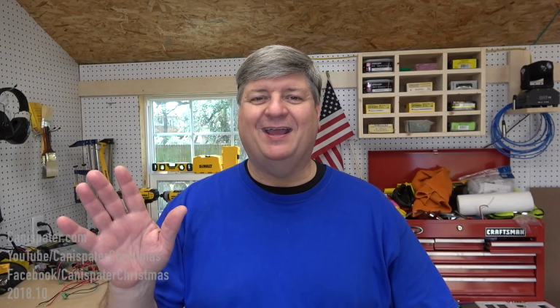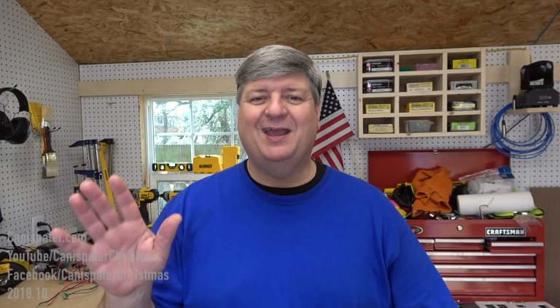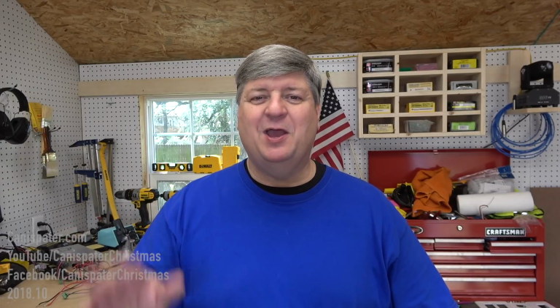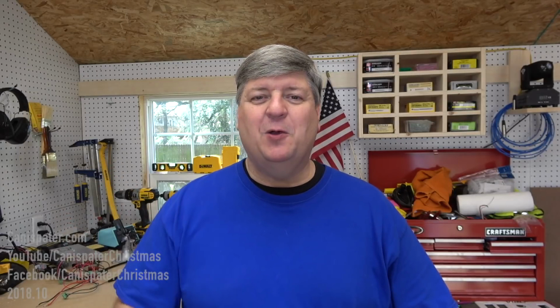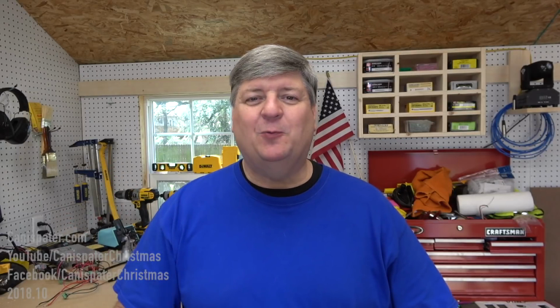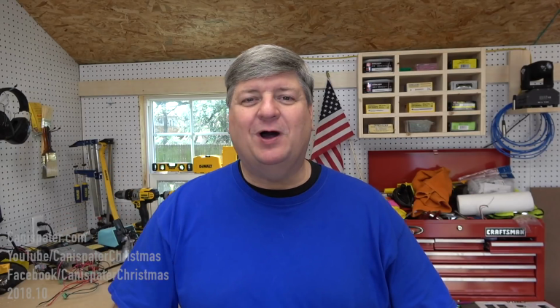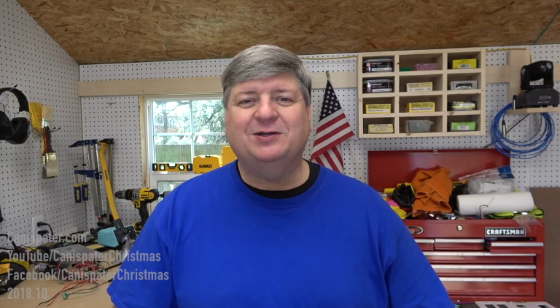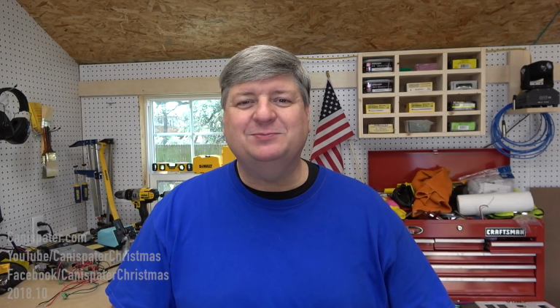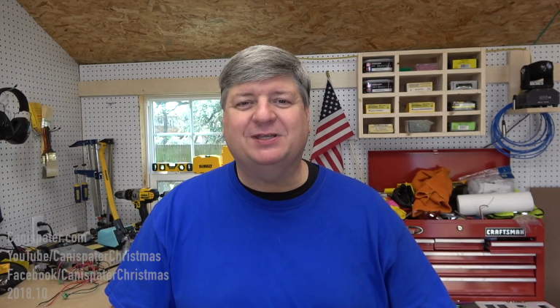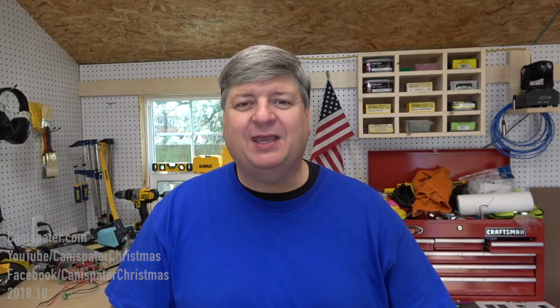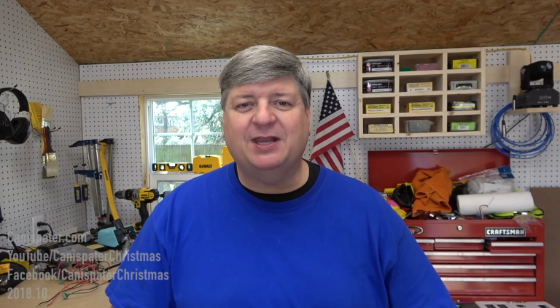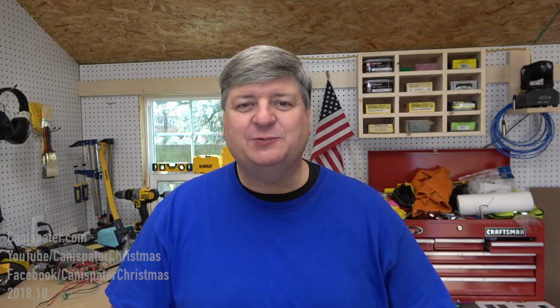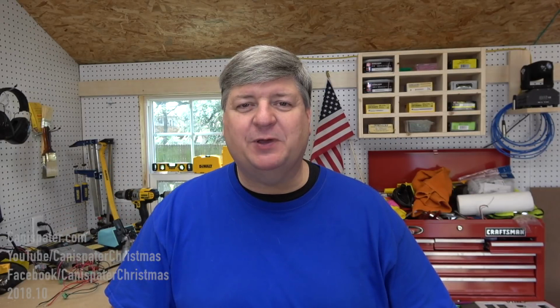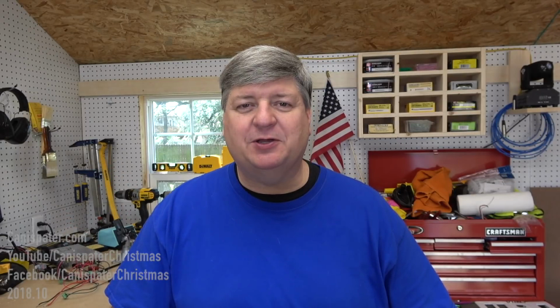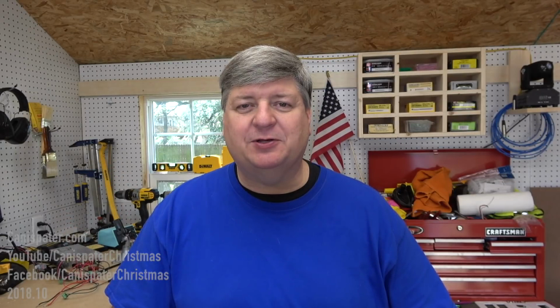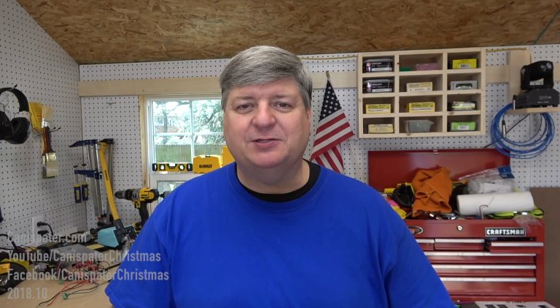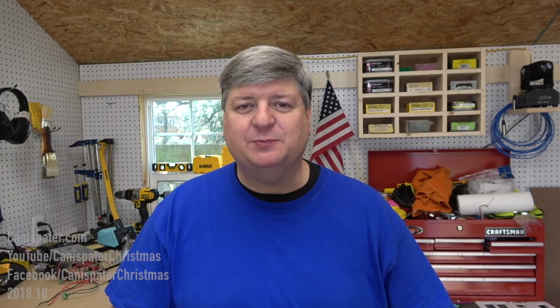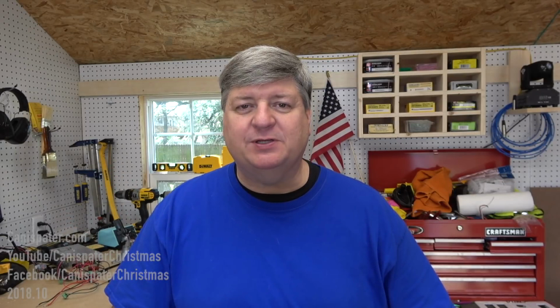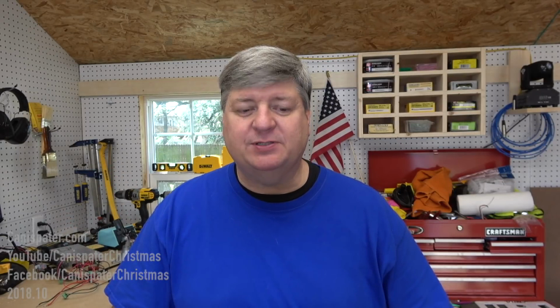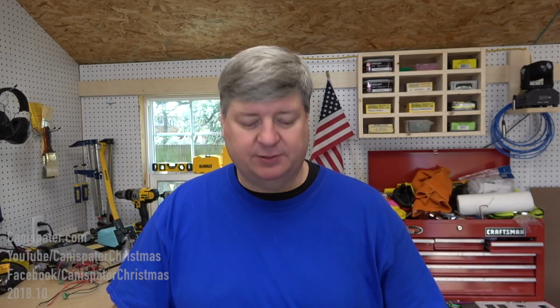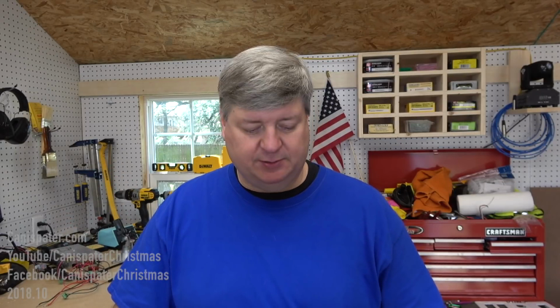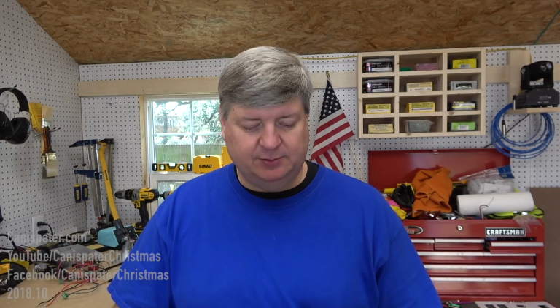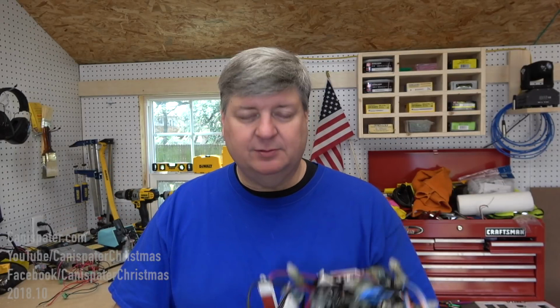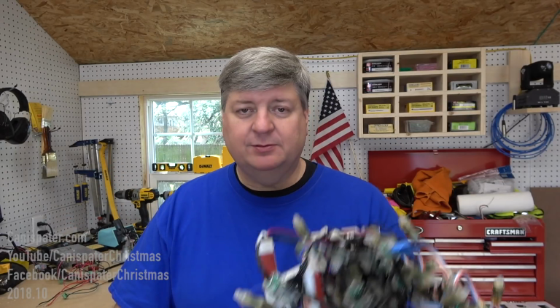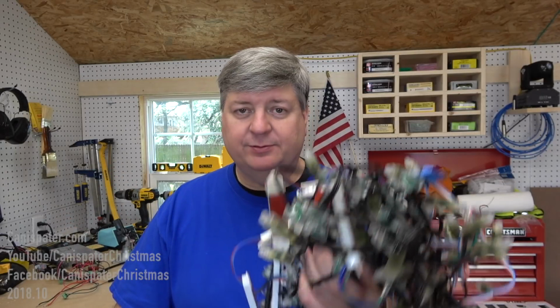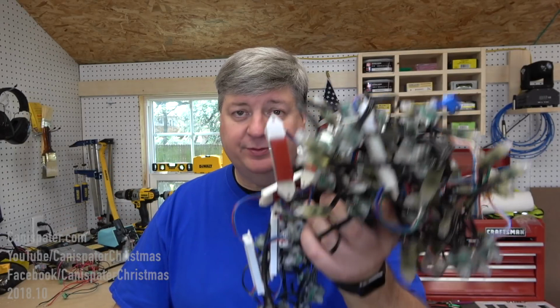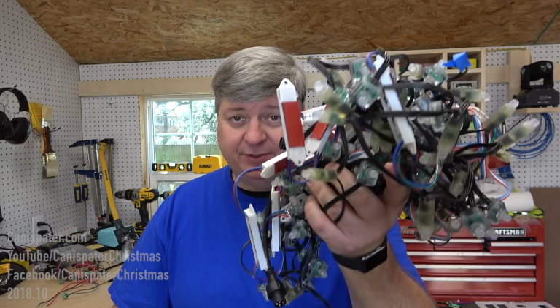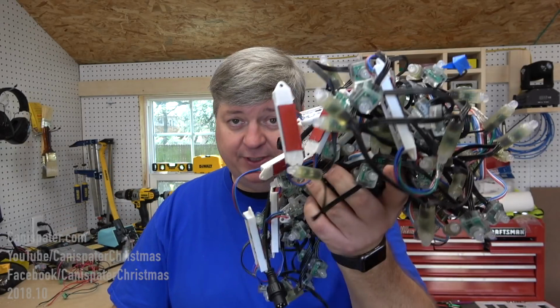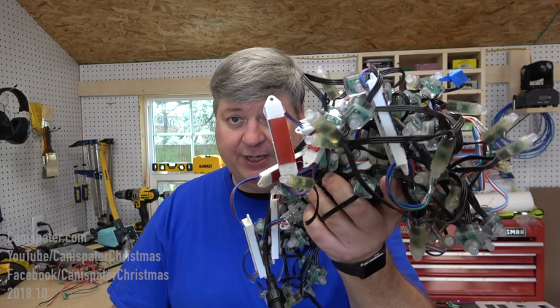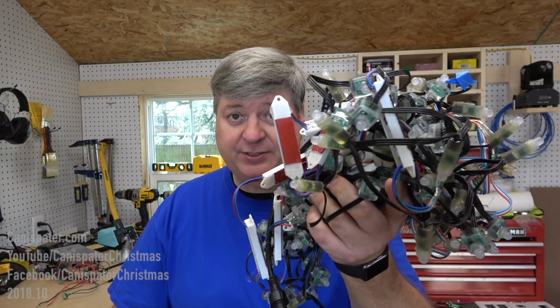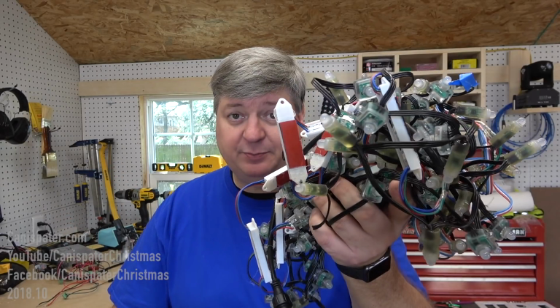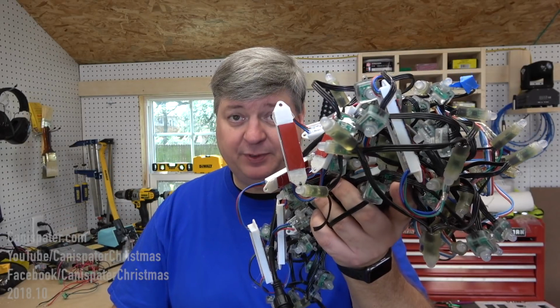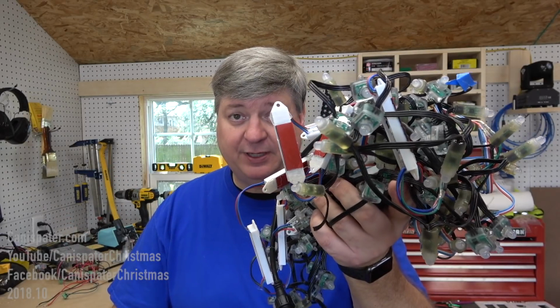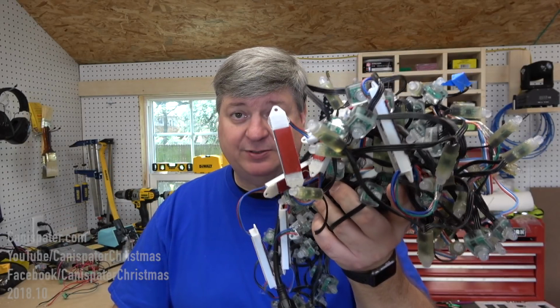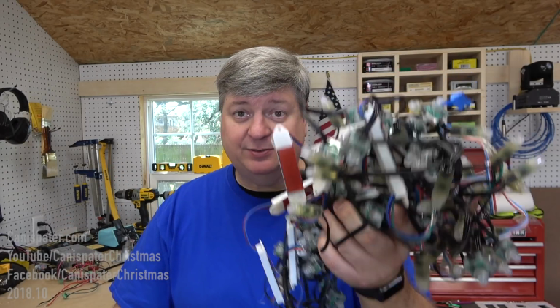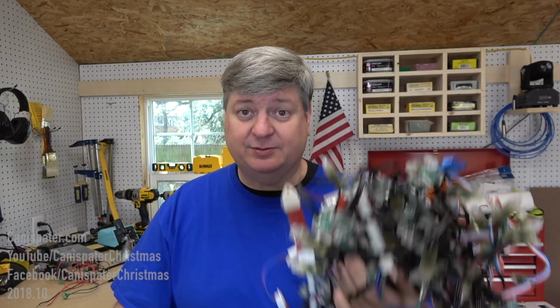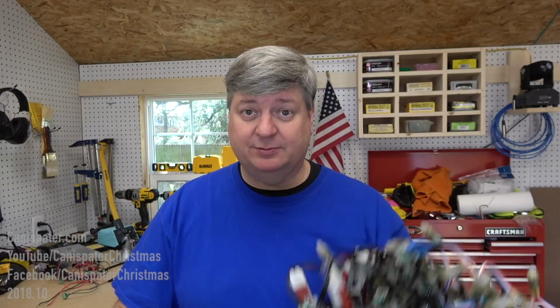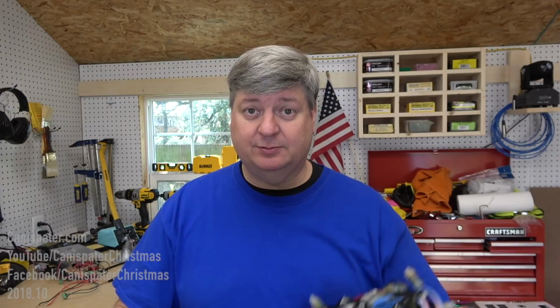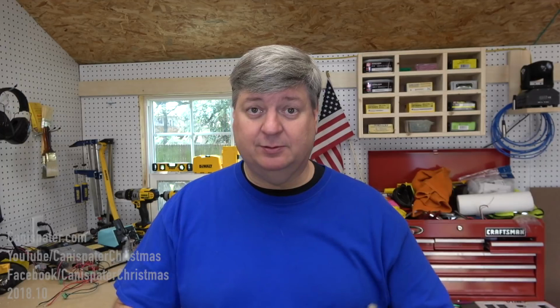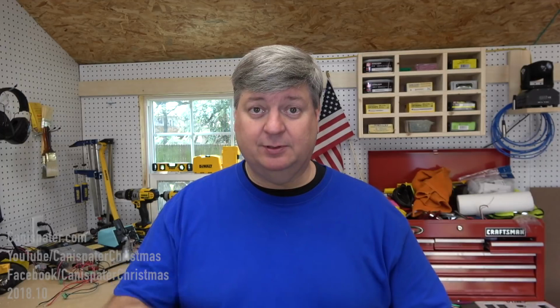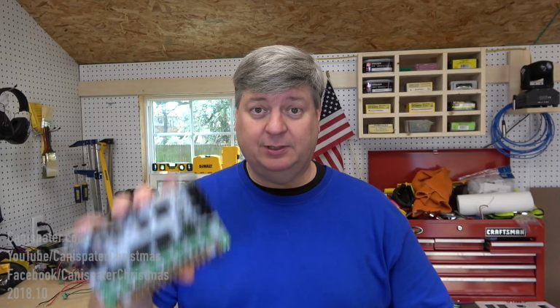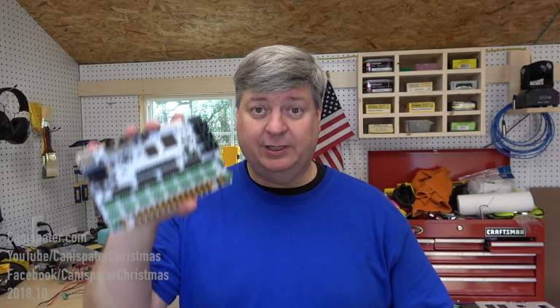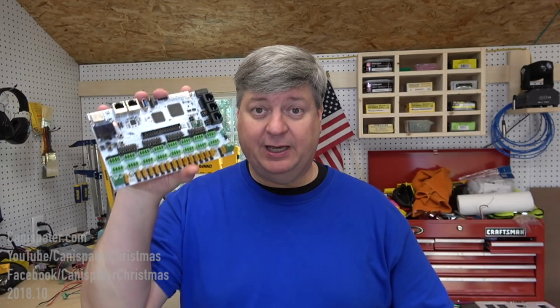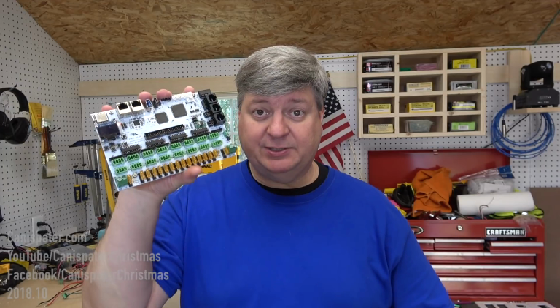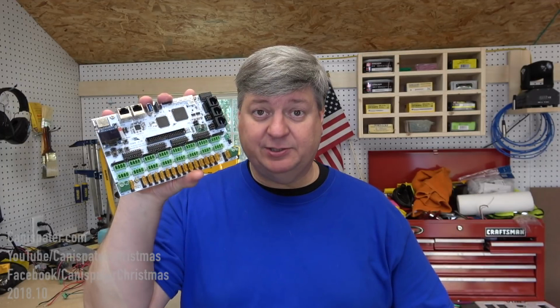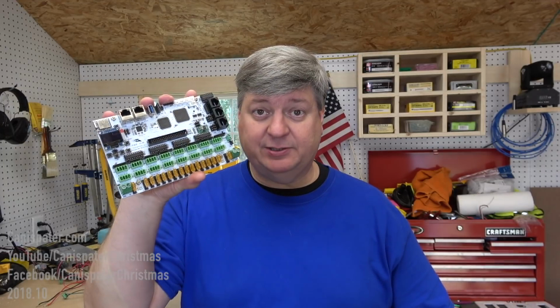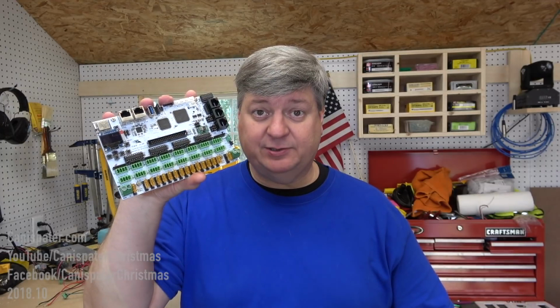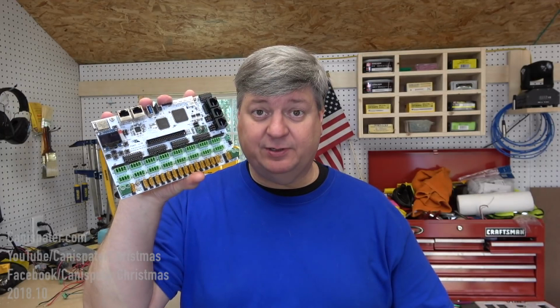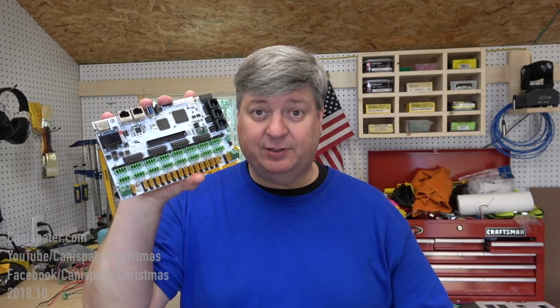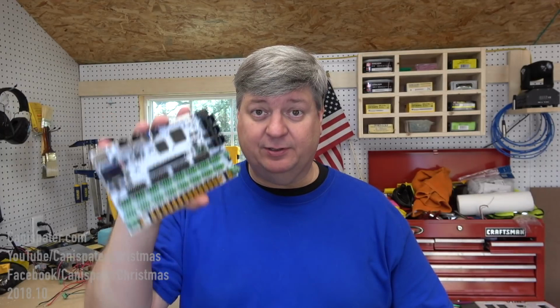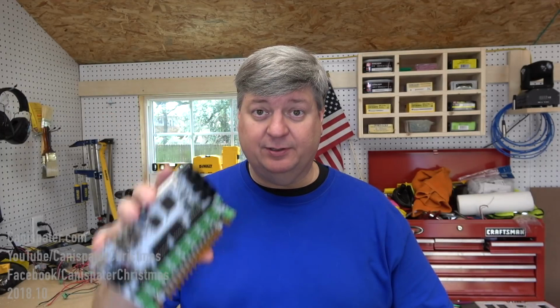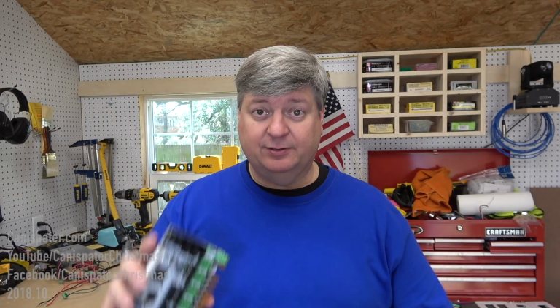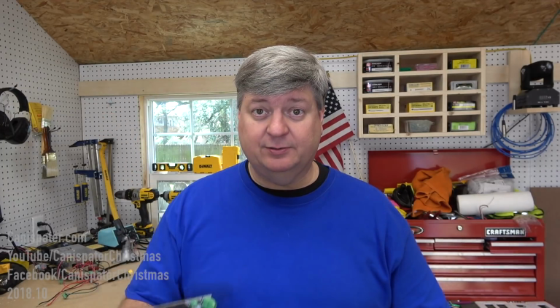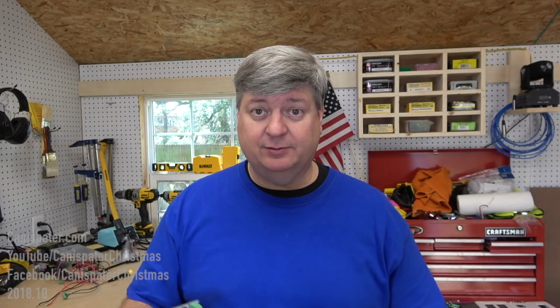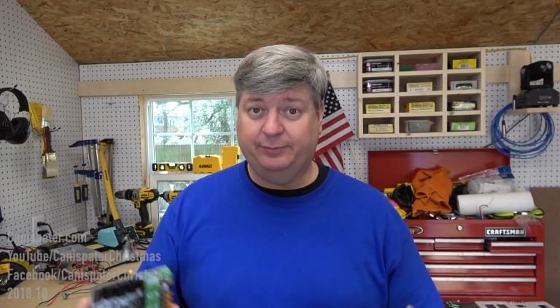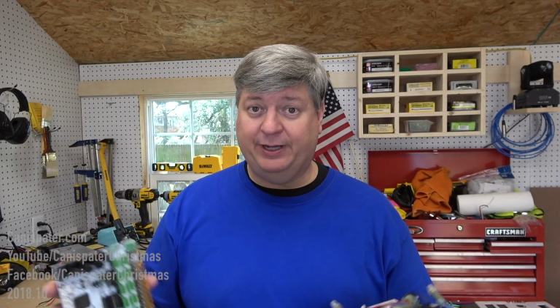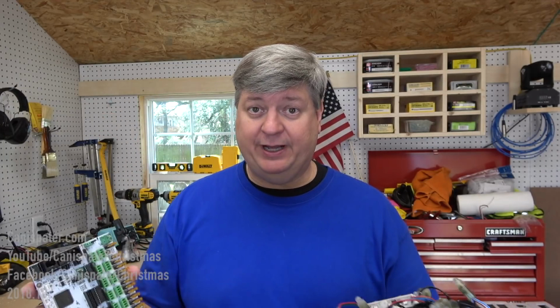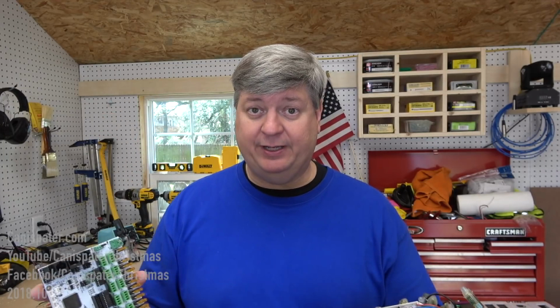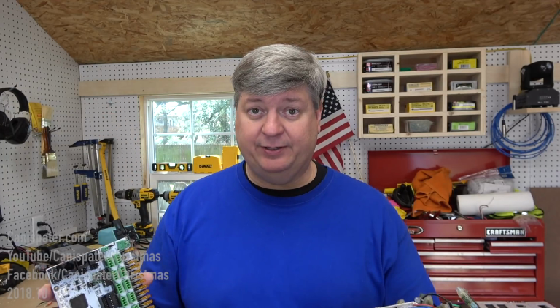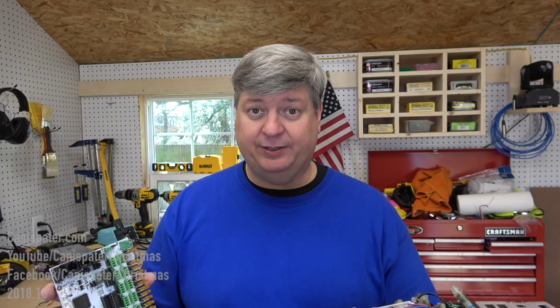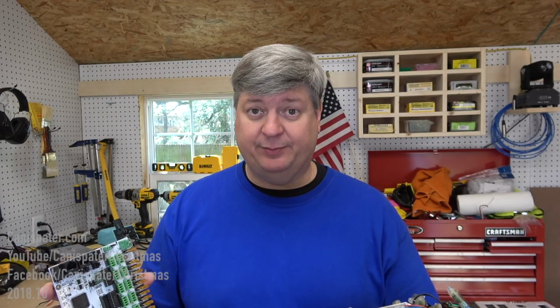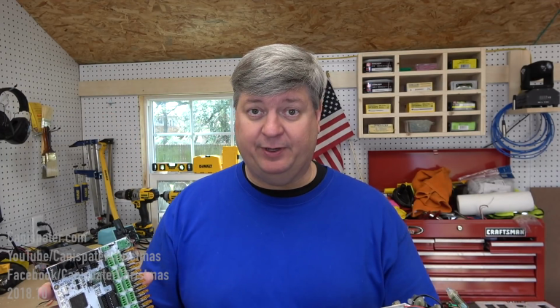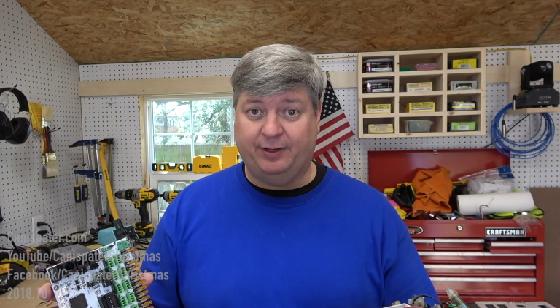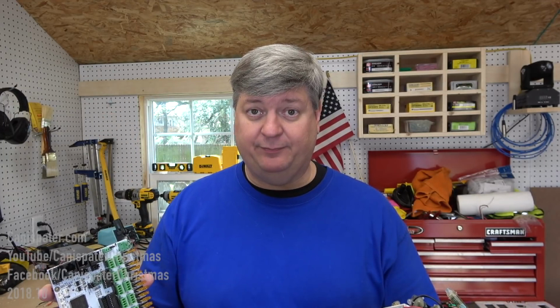Hi, welcome to Can a Spader Christmas. So you got your pixels, you got your controller, but how do you hook them up?